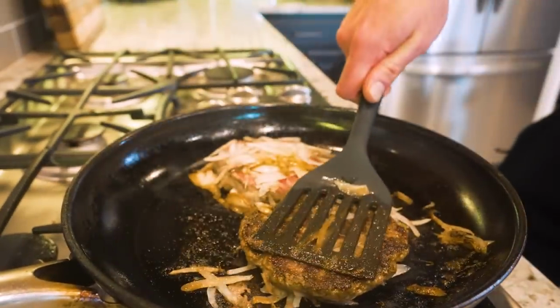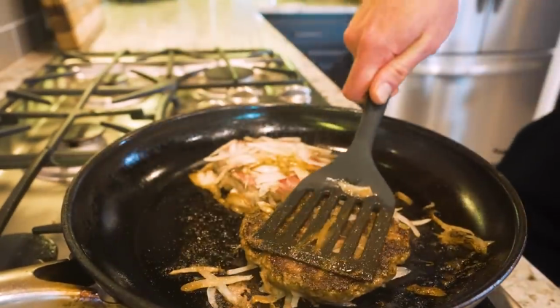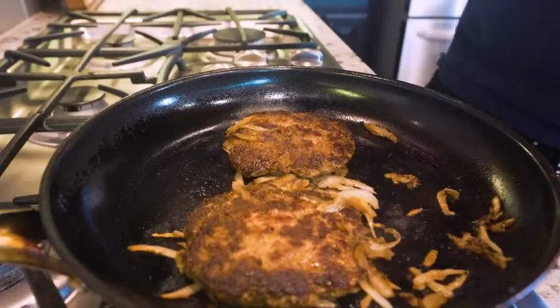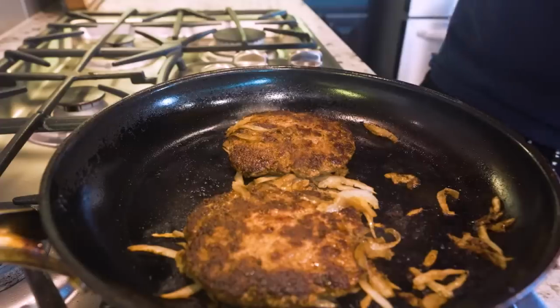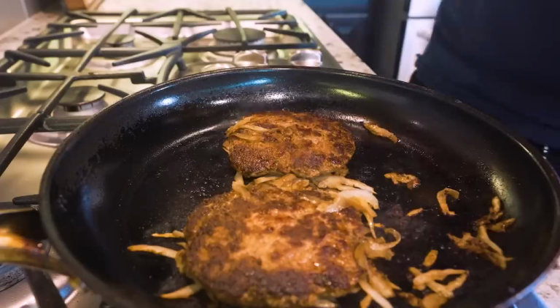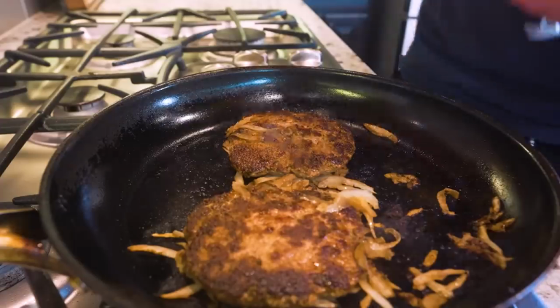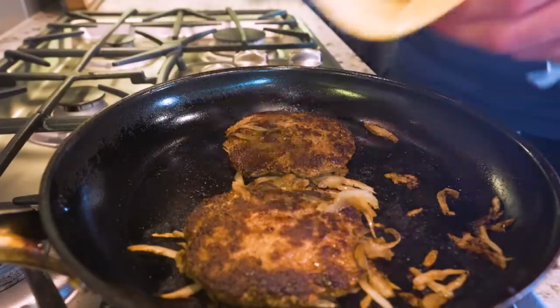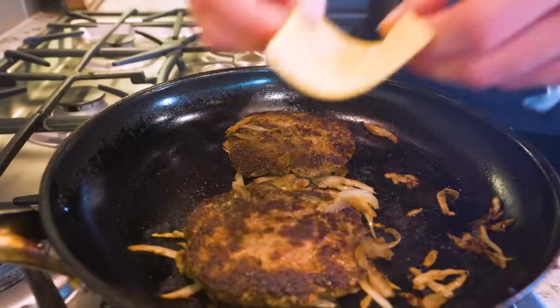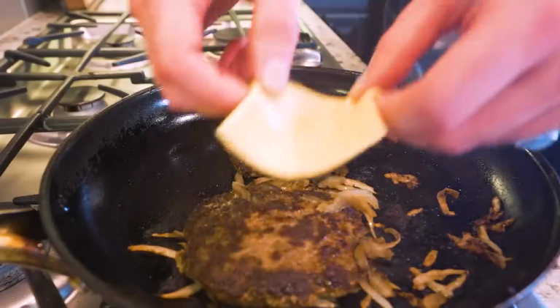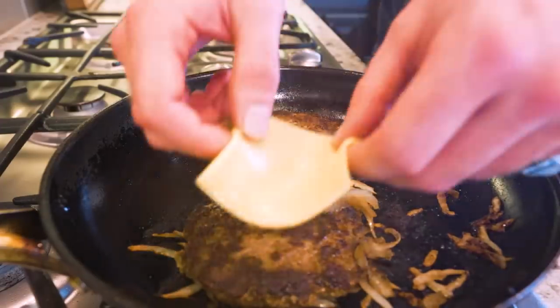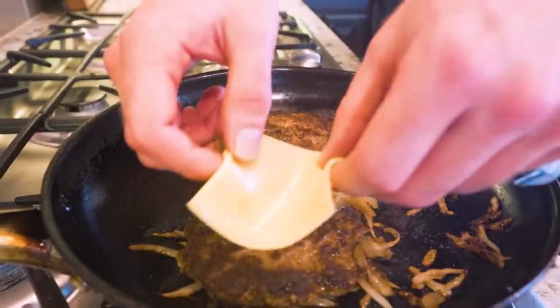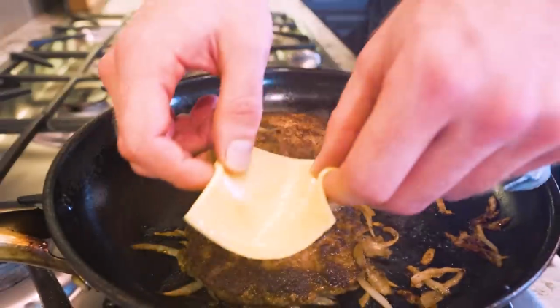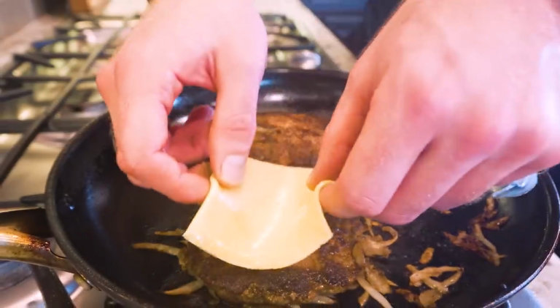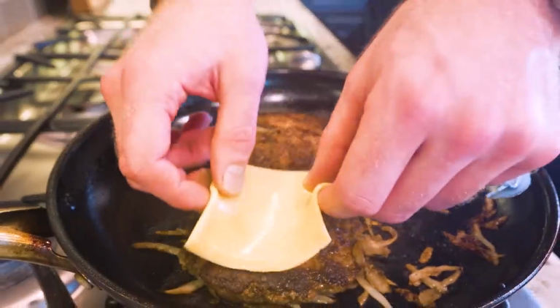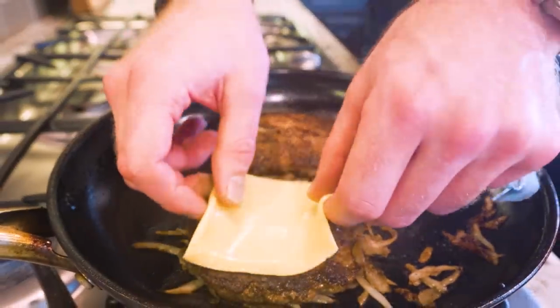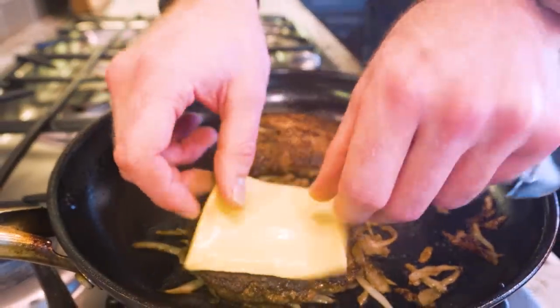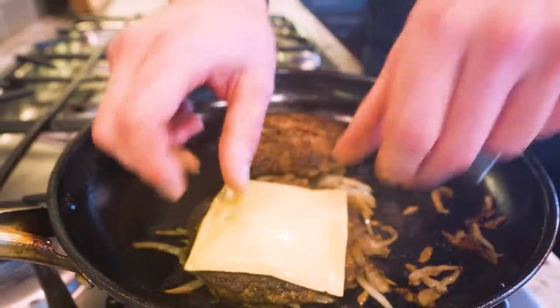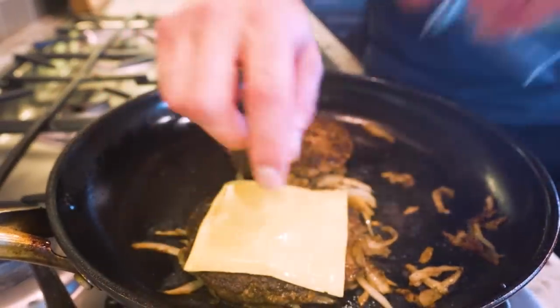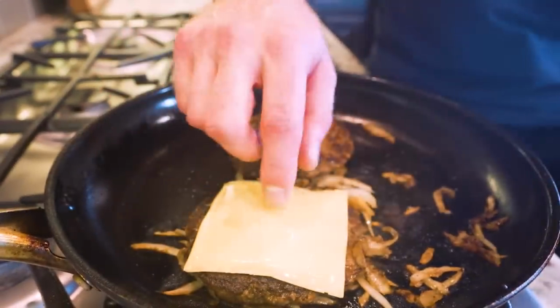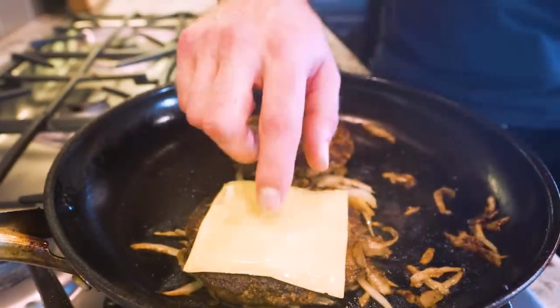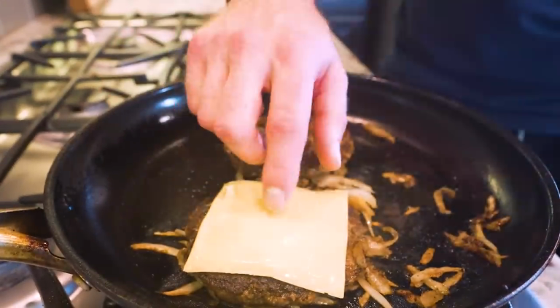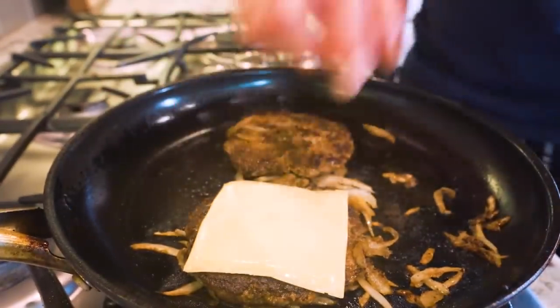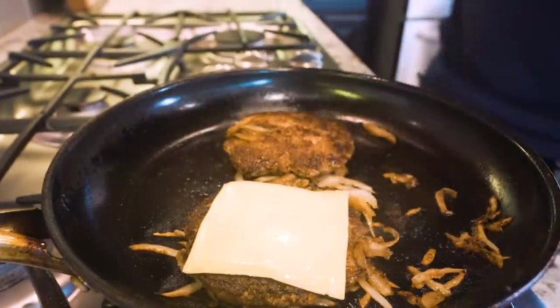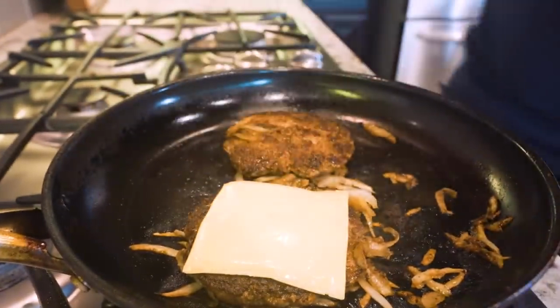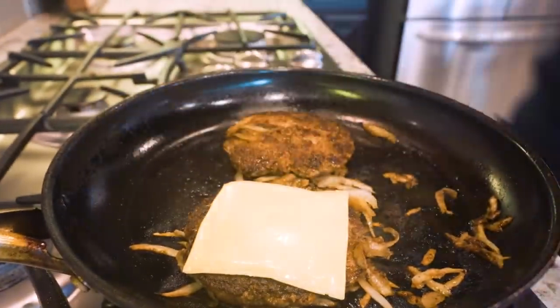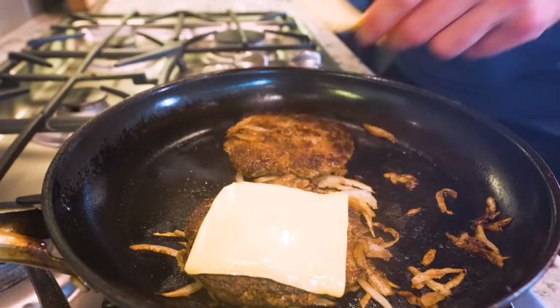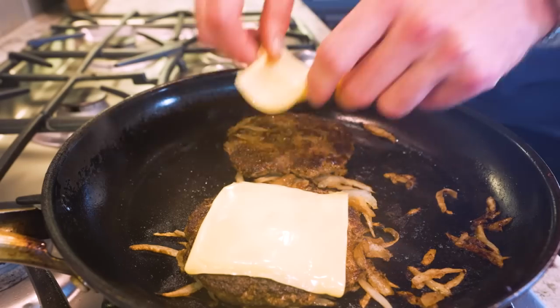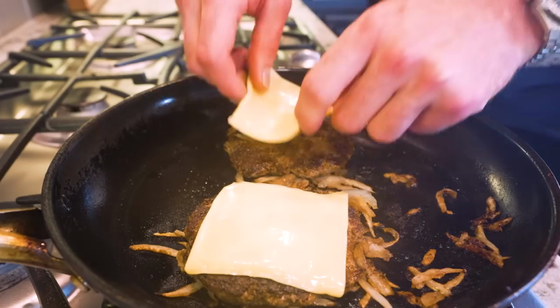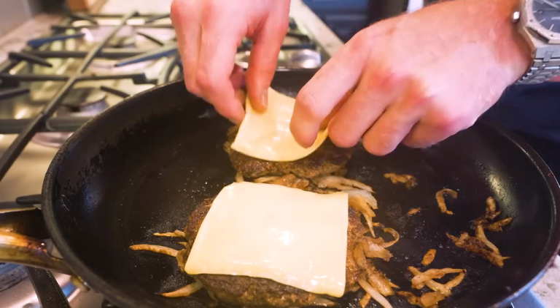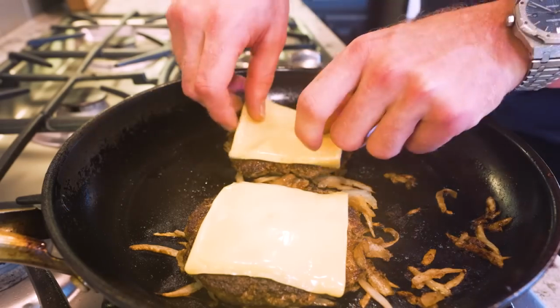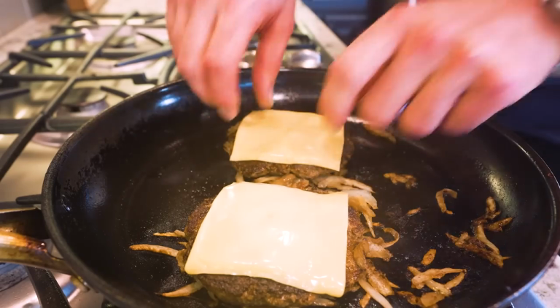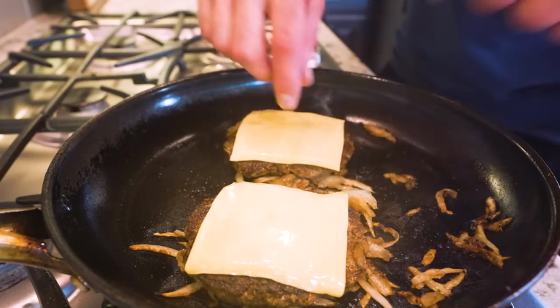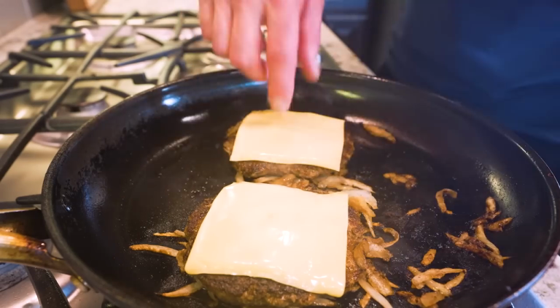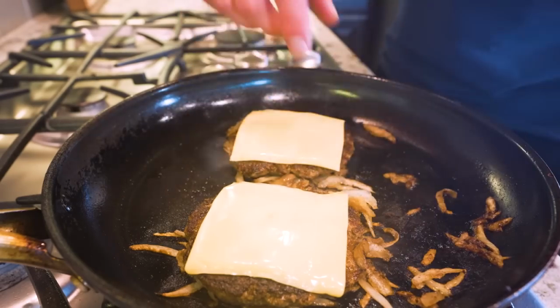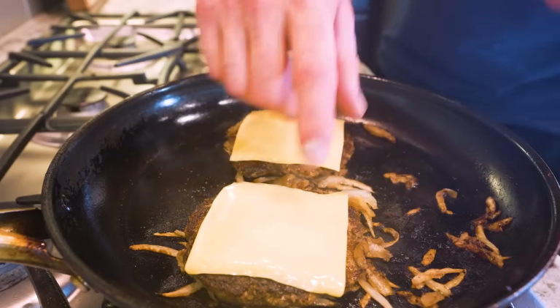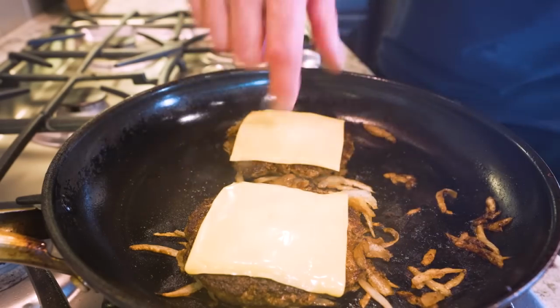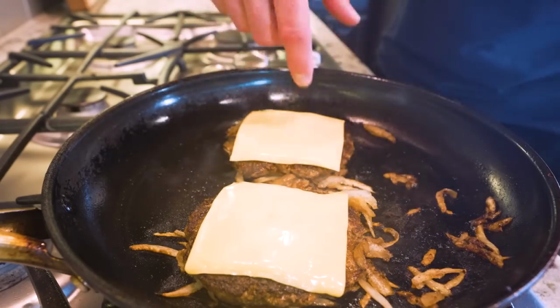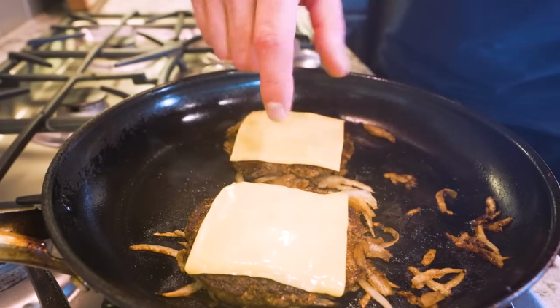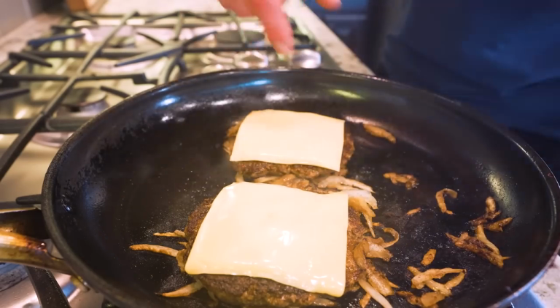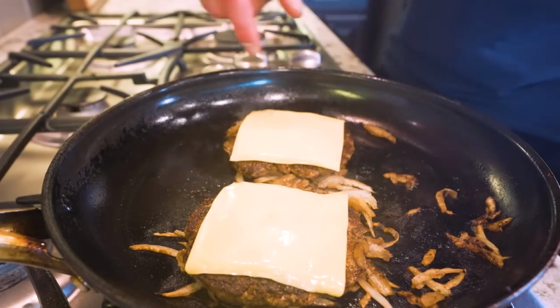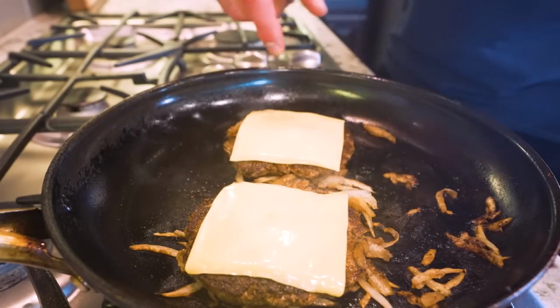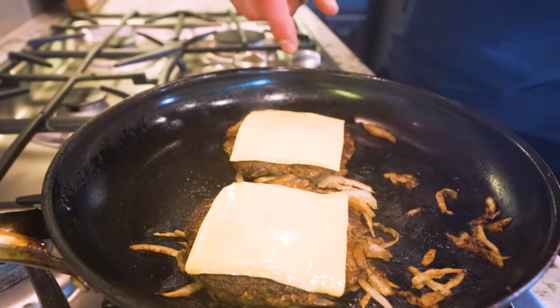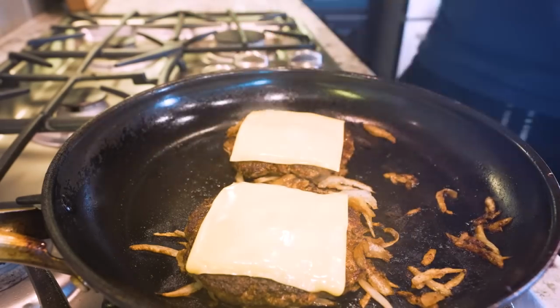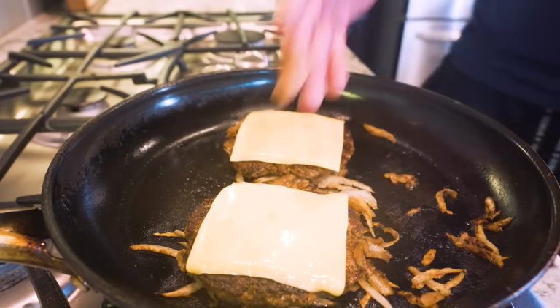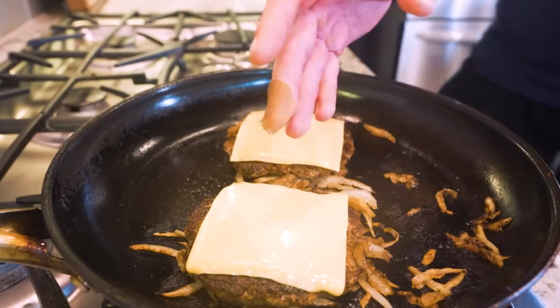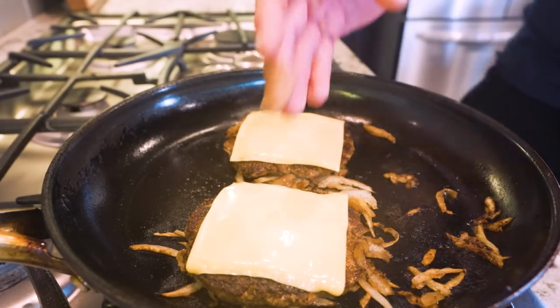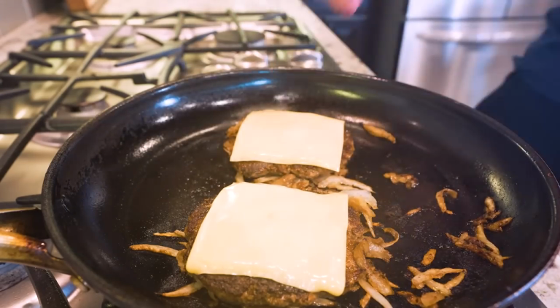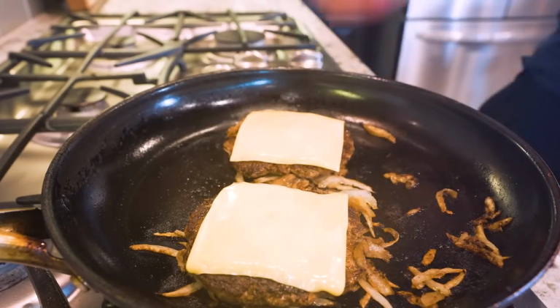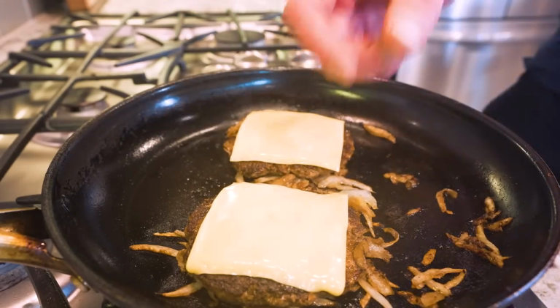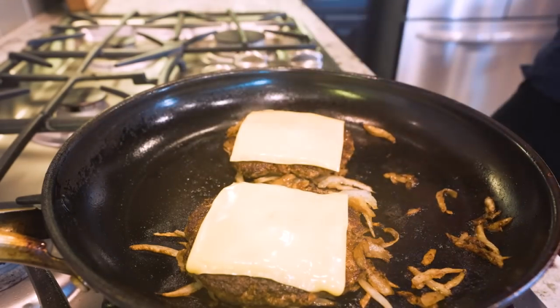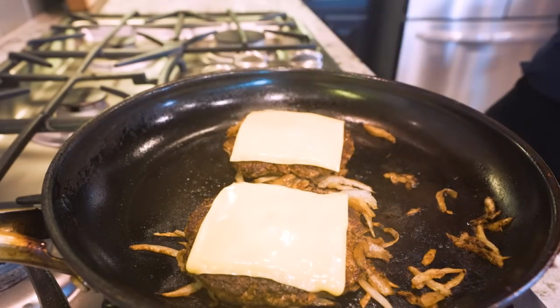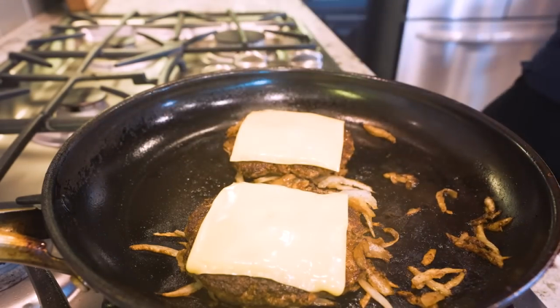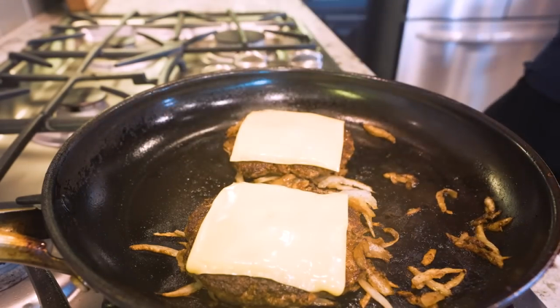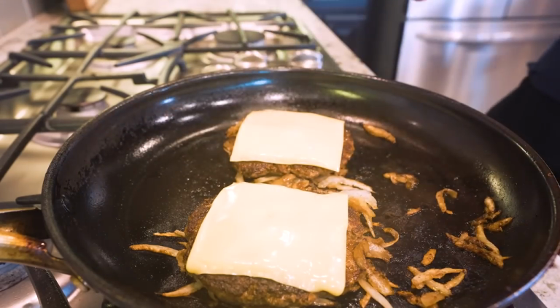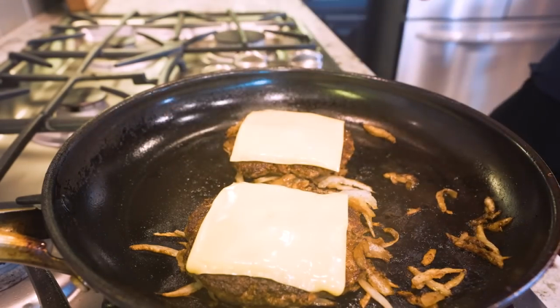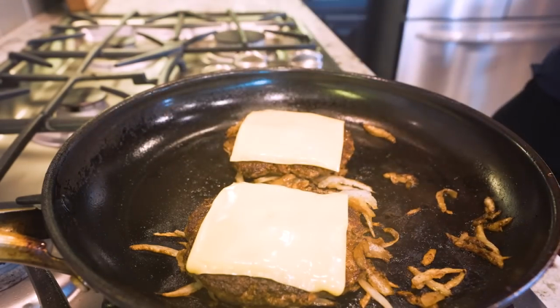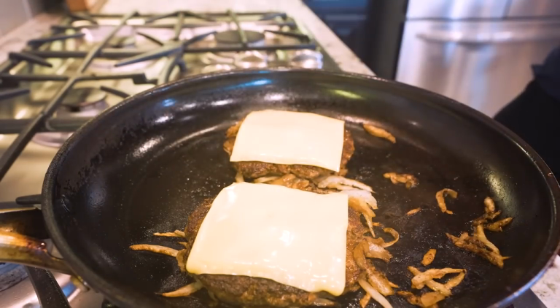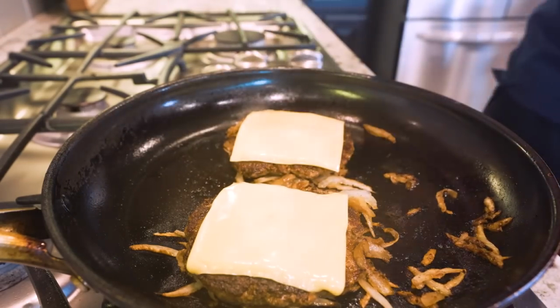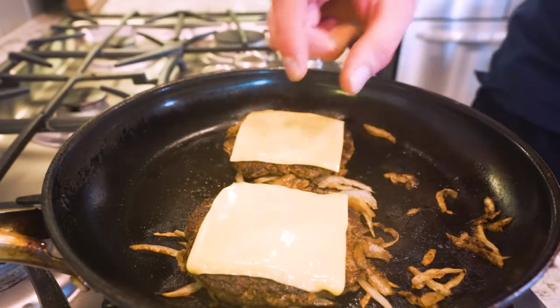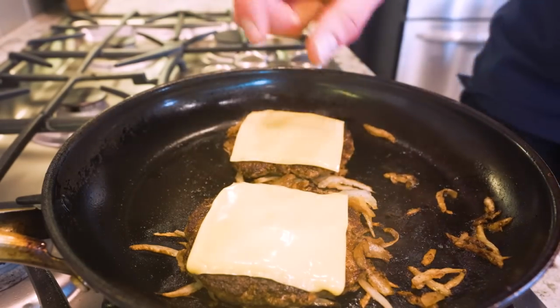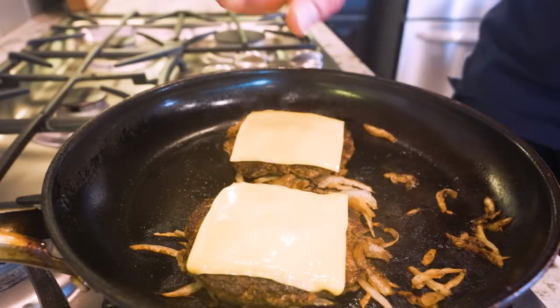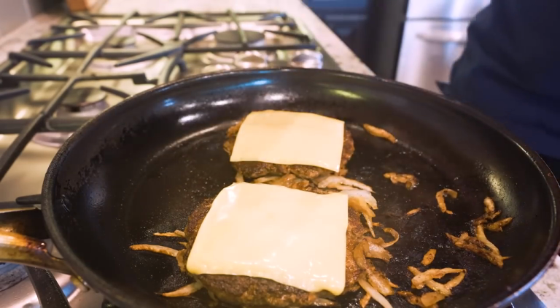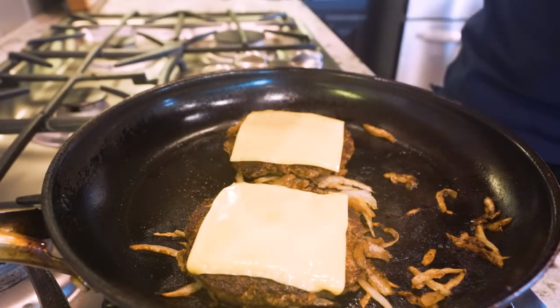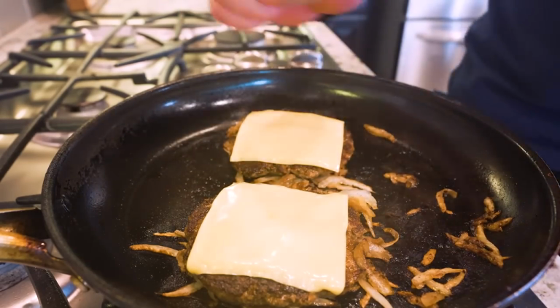A couple minutes before they finish we'll place our cheese right on top, let it melt, and then once these are looking good we'll pull them off and it'll be time to feast.